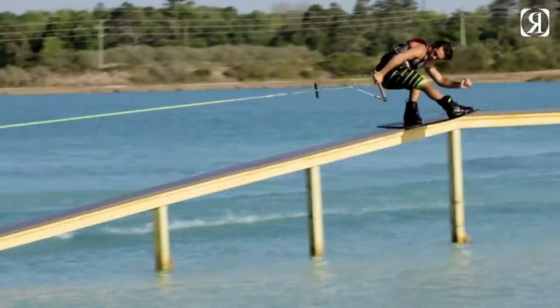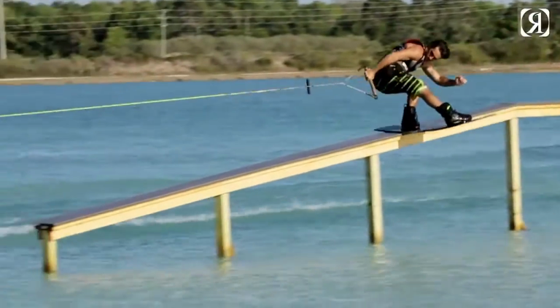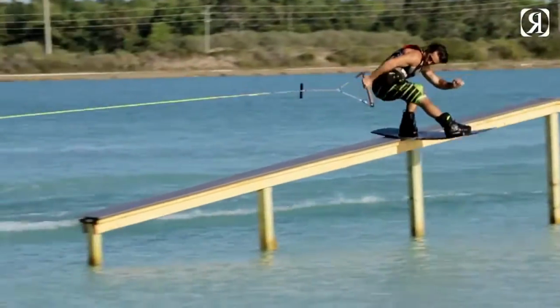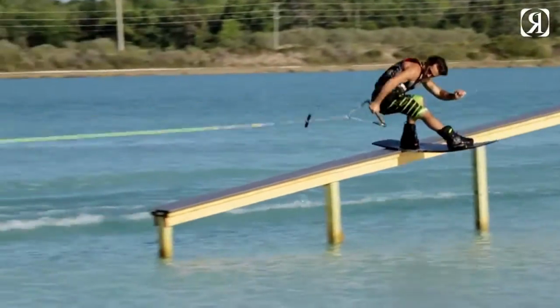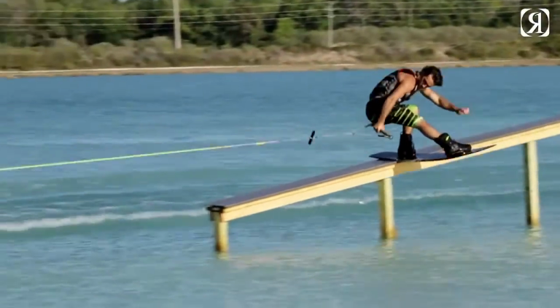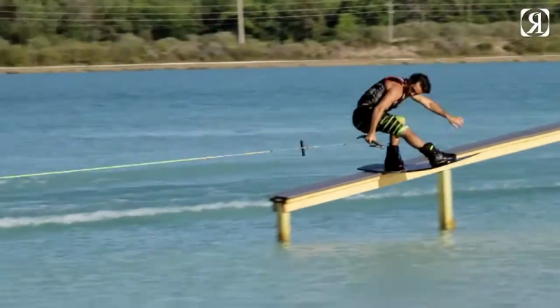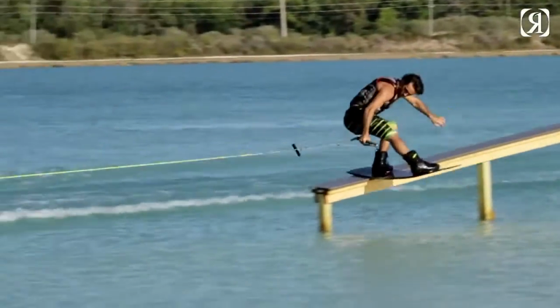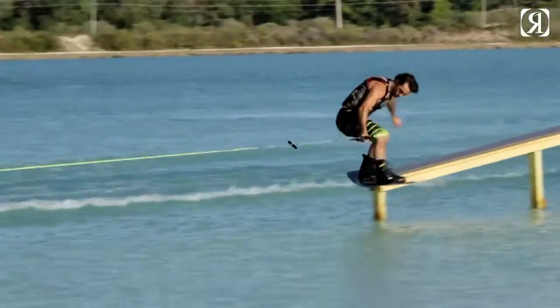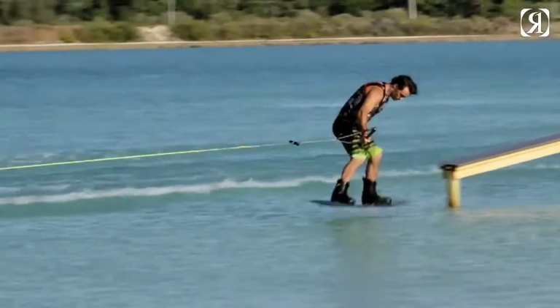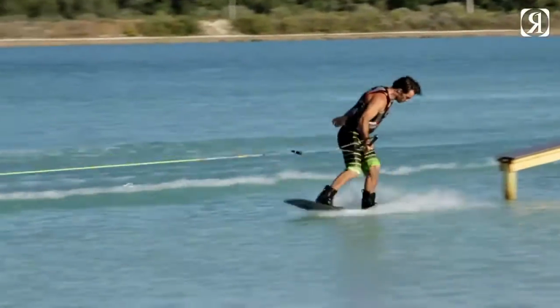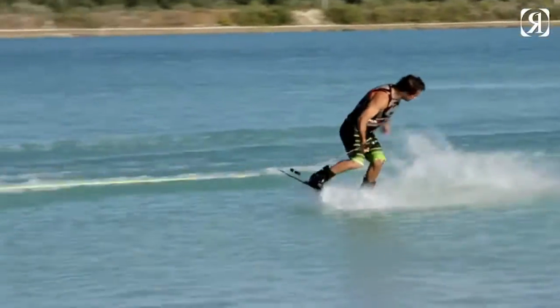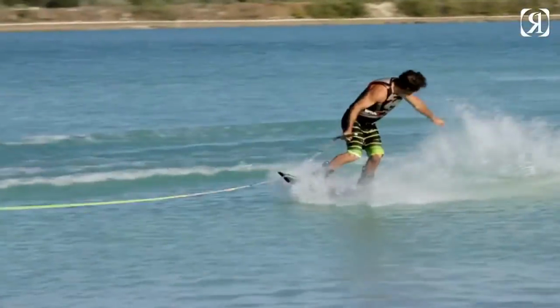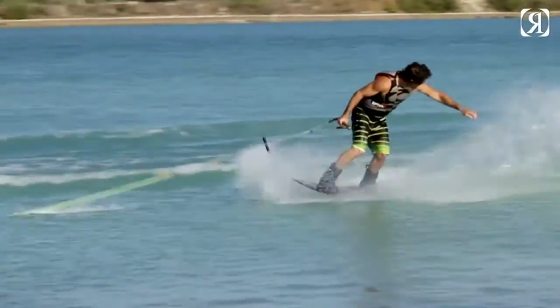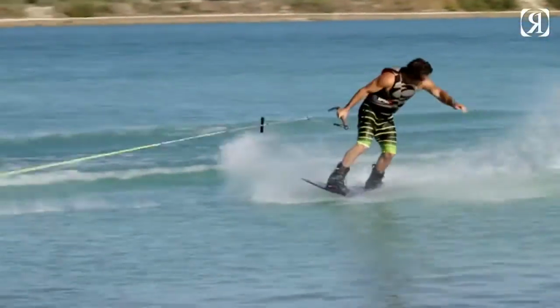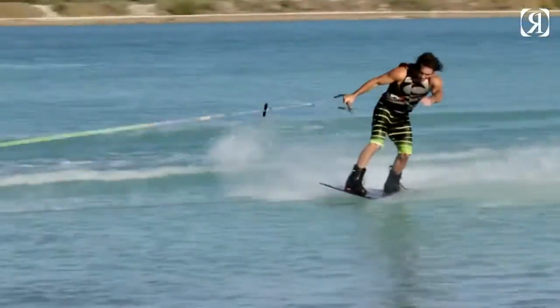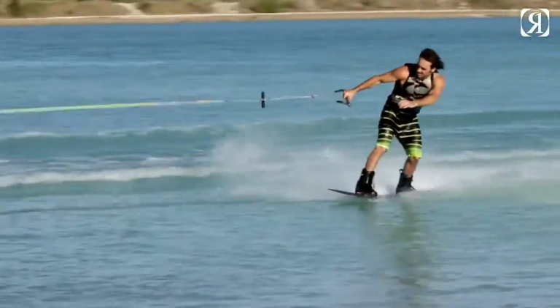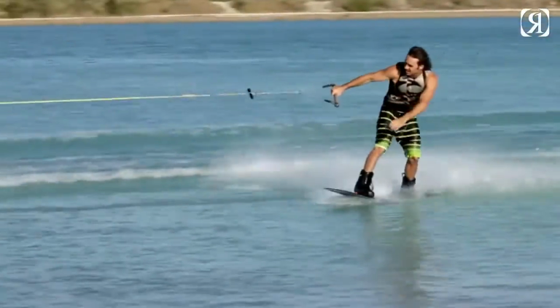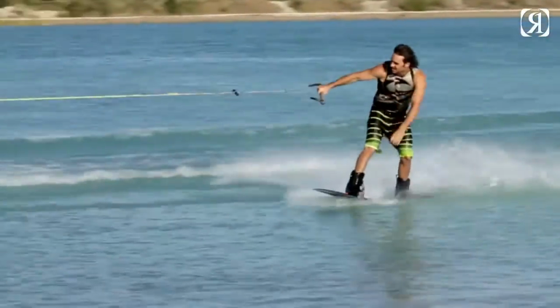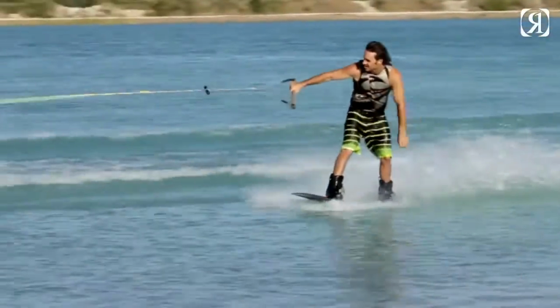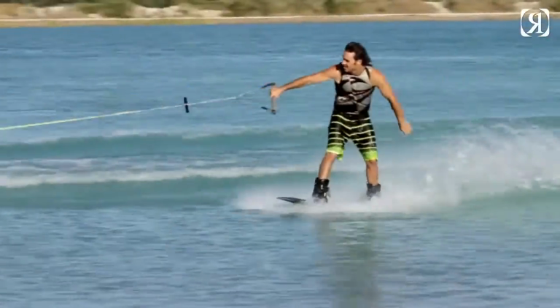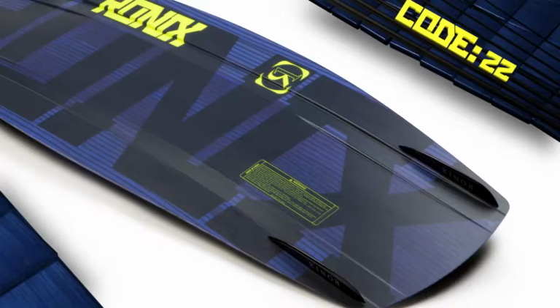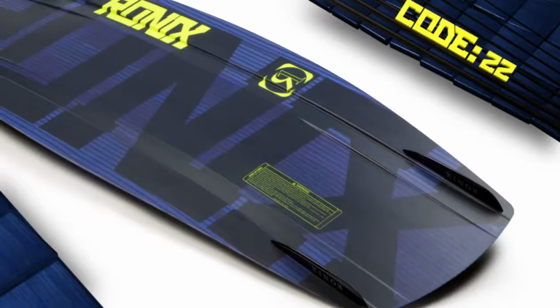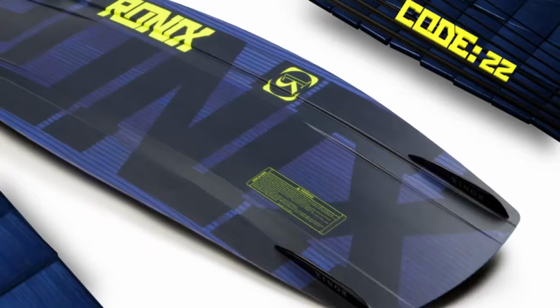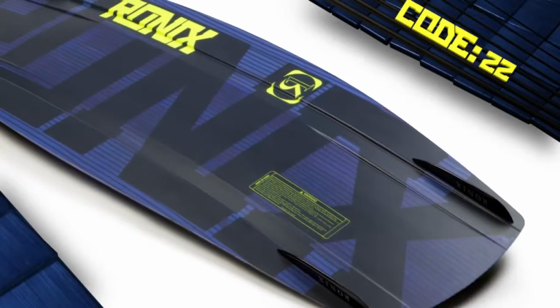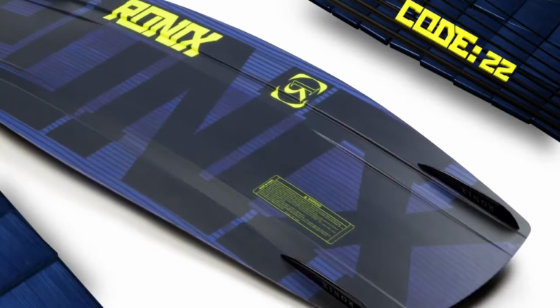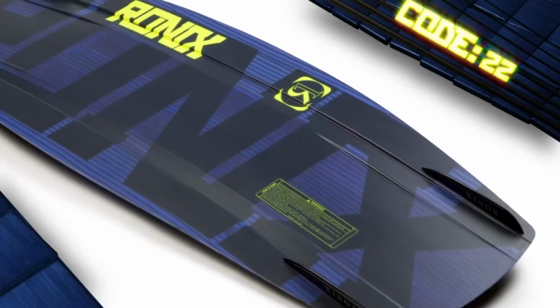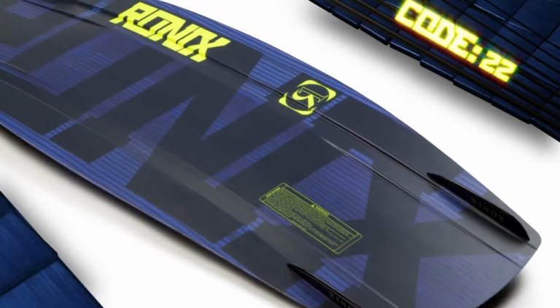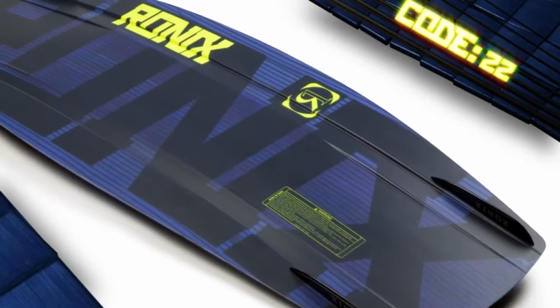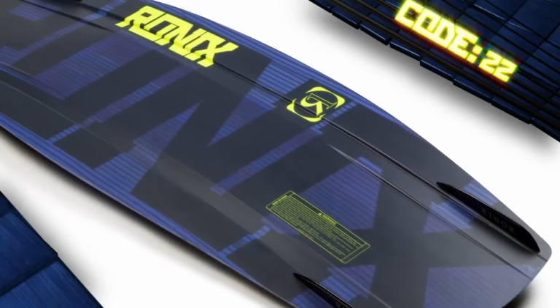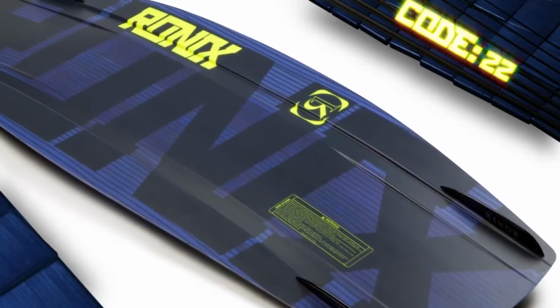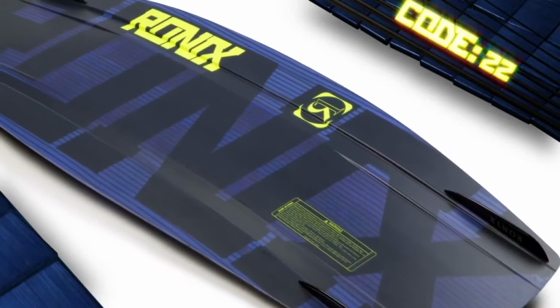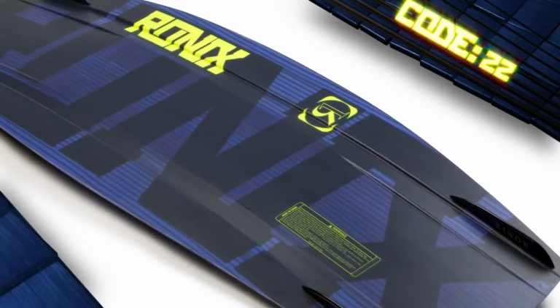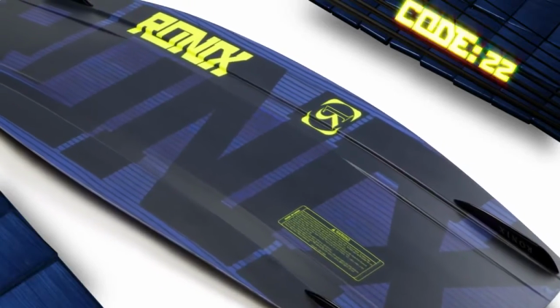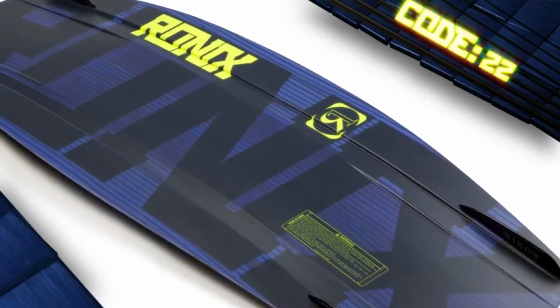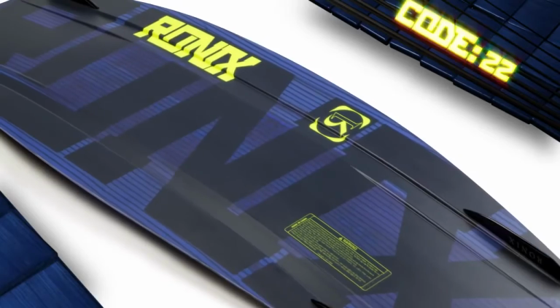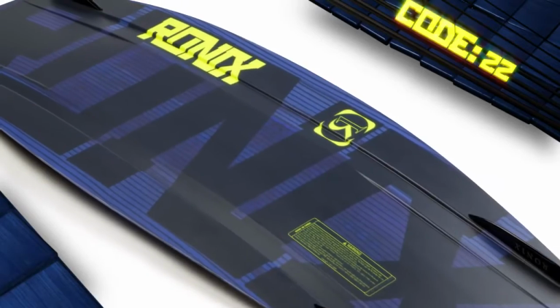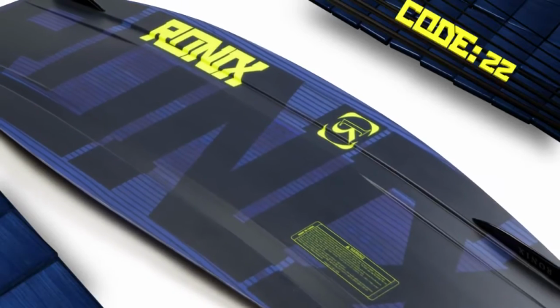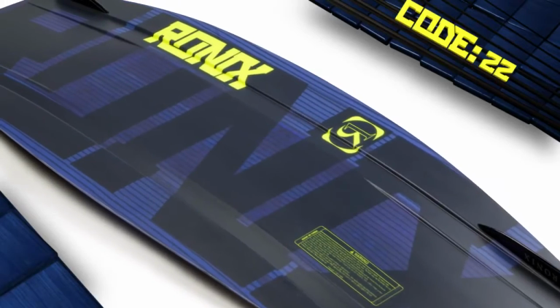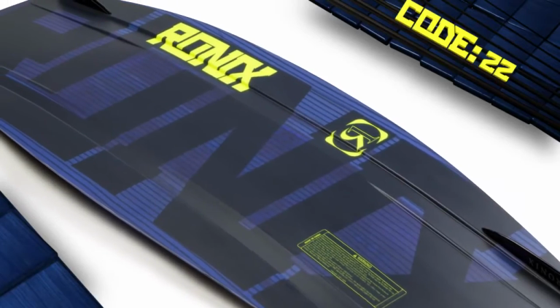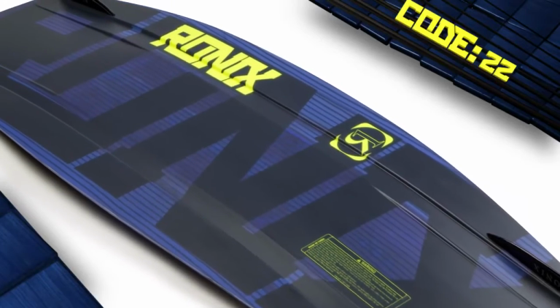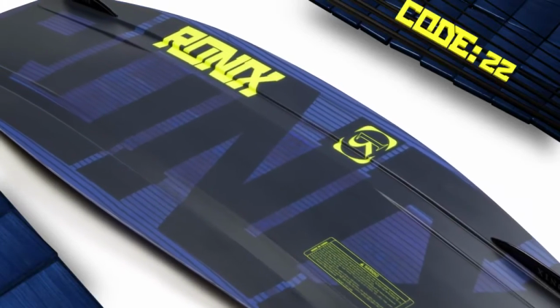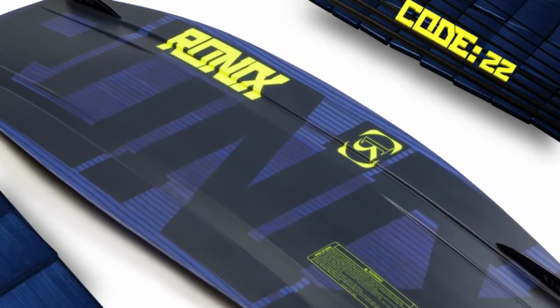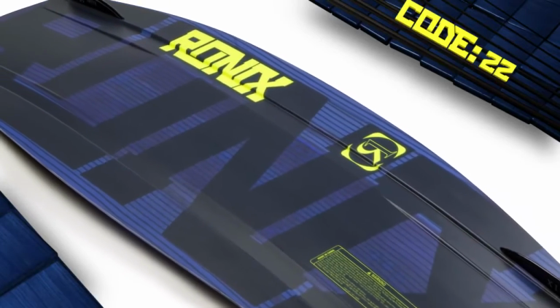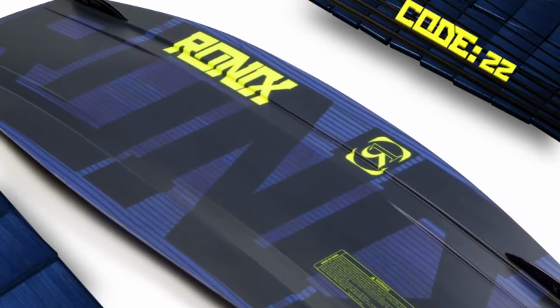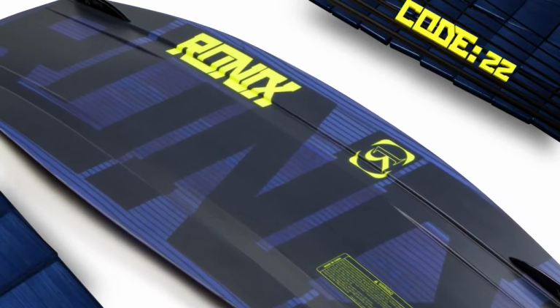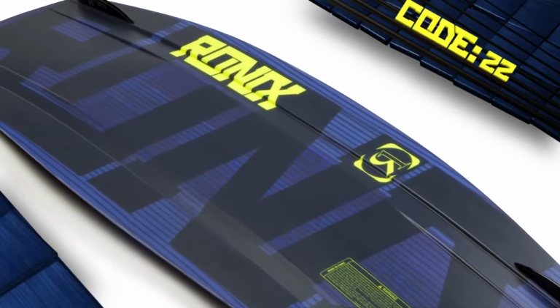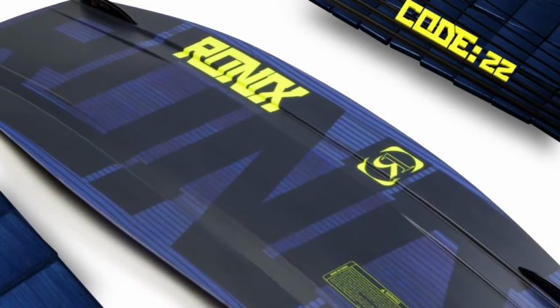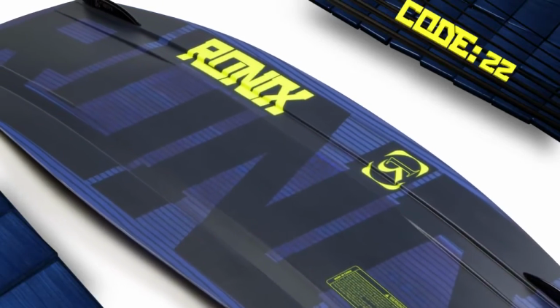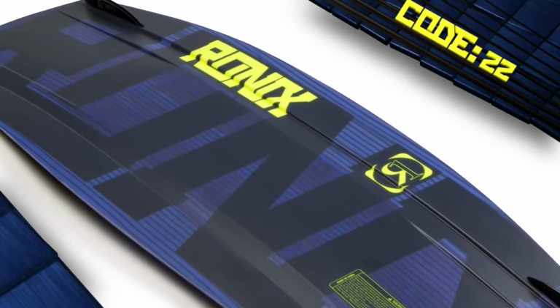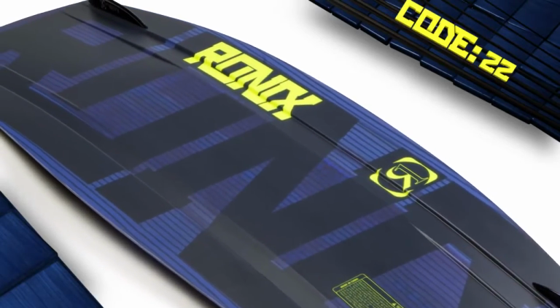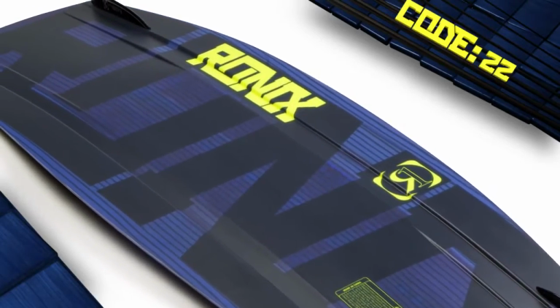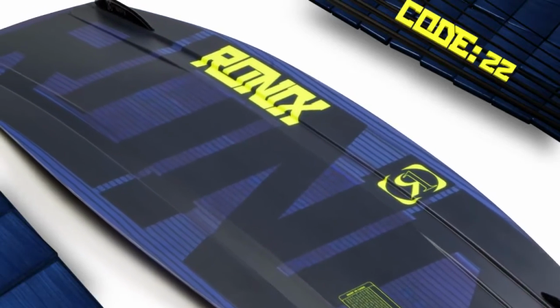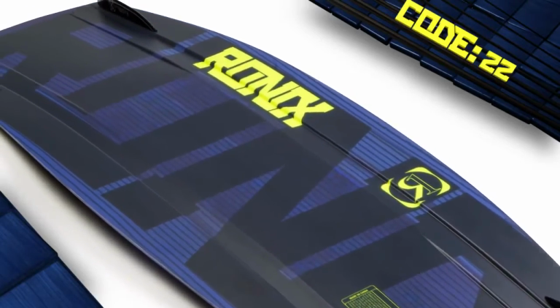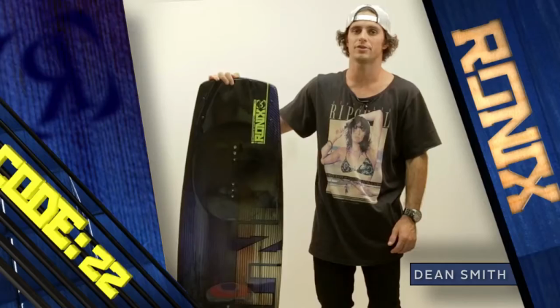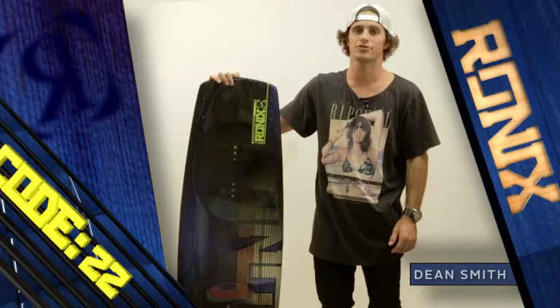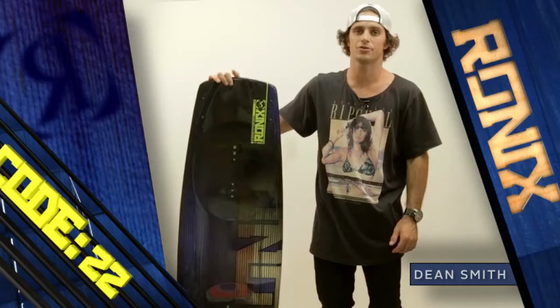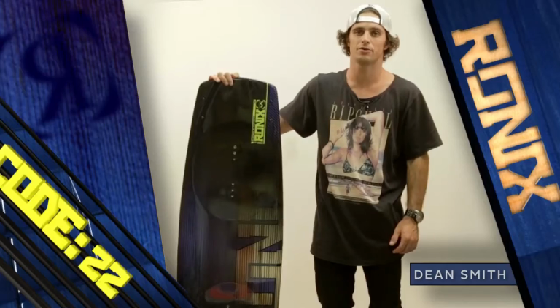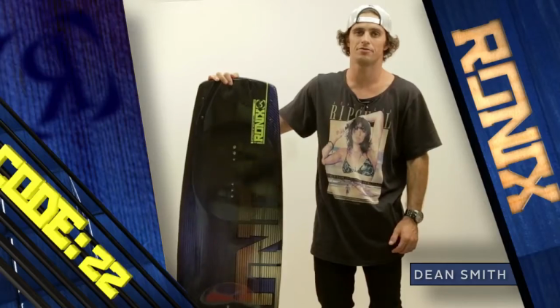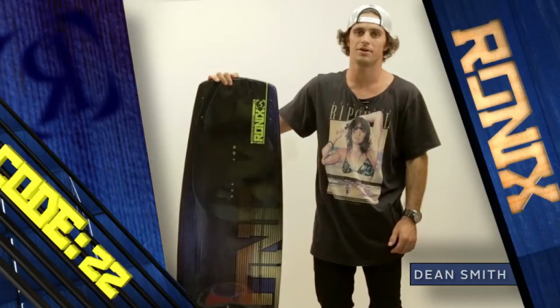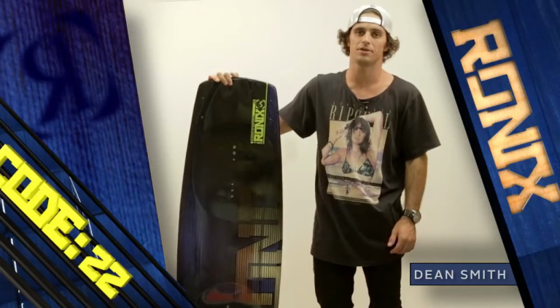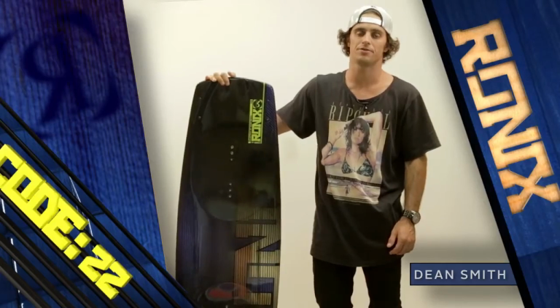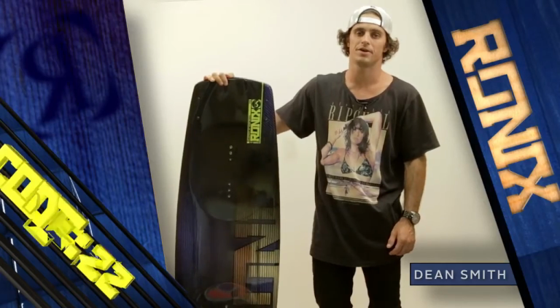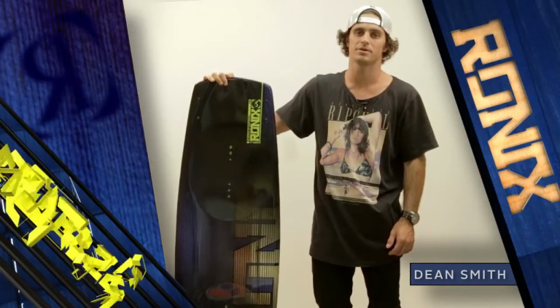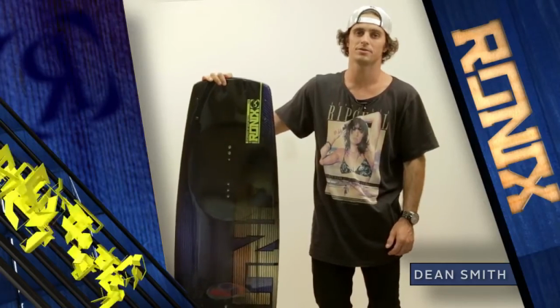For 2013 I've moved to a sintered base, and to complement that I've got a tapered profile that runs all the way out to the tip and tail, allowing a truer feel on rails.